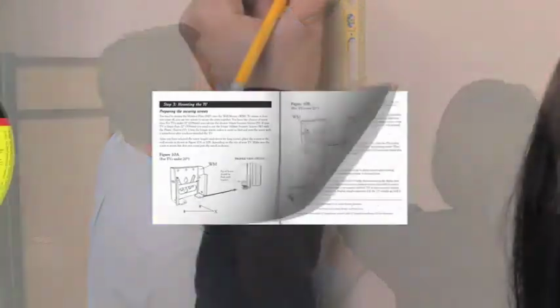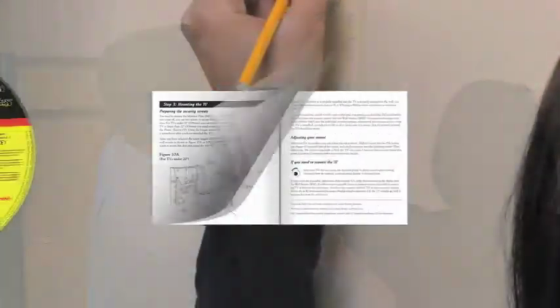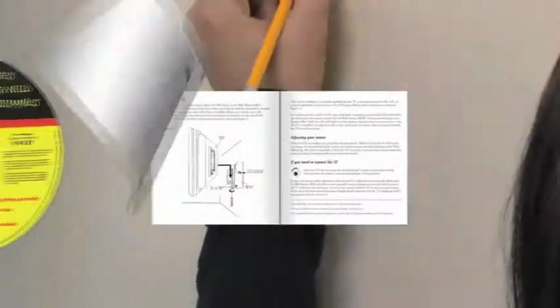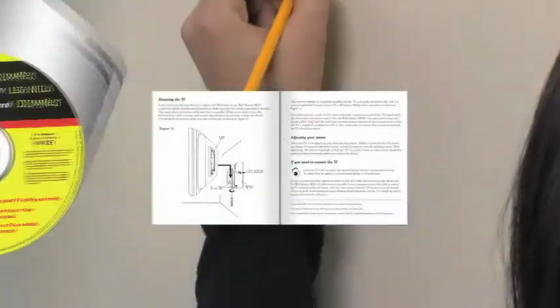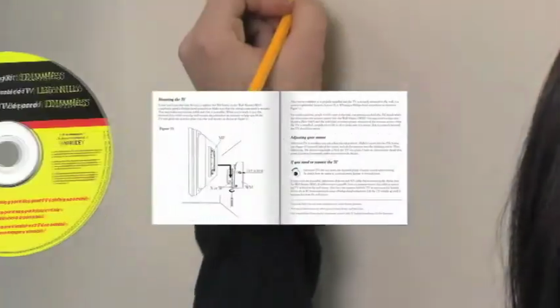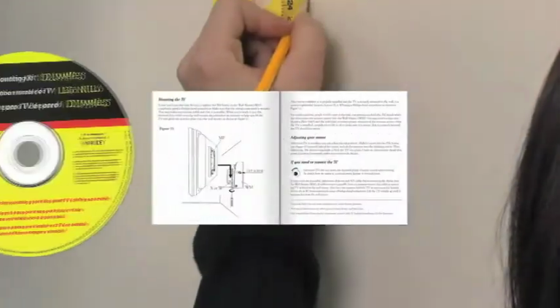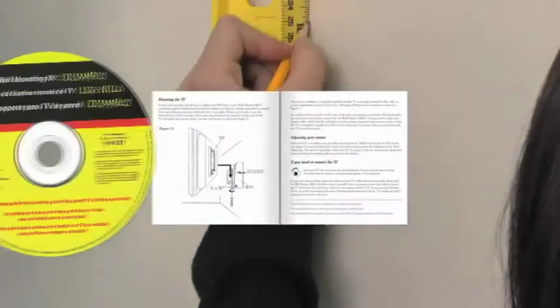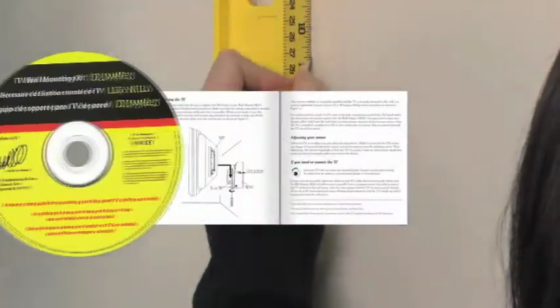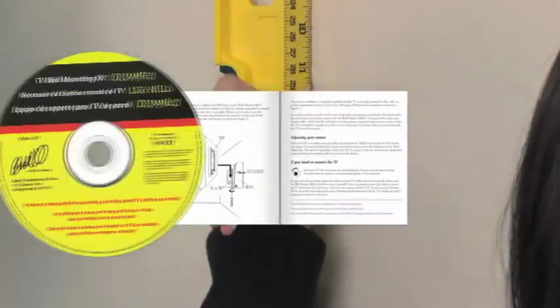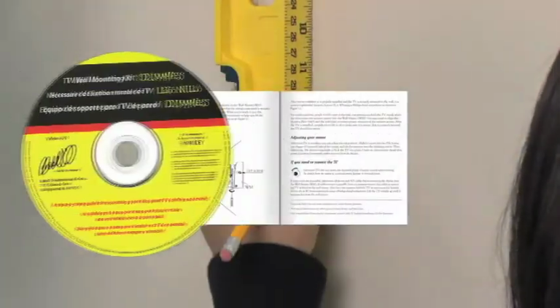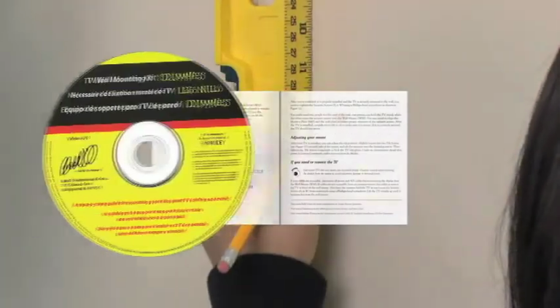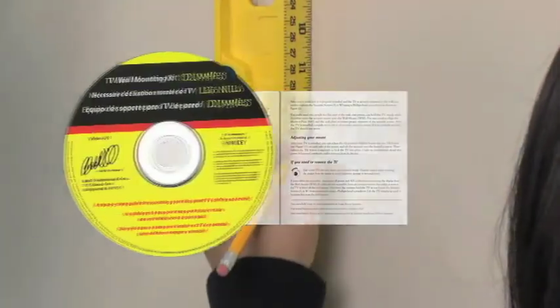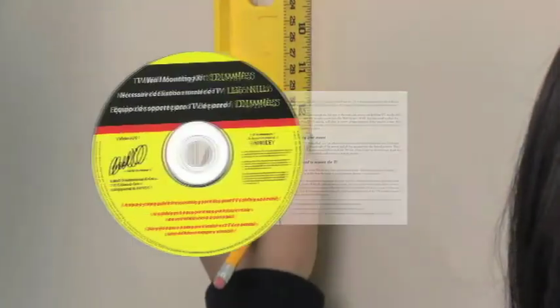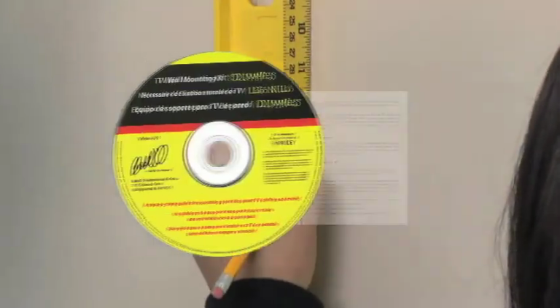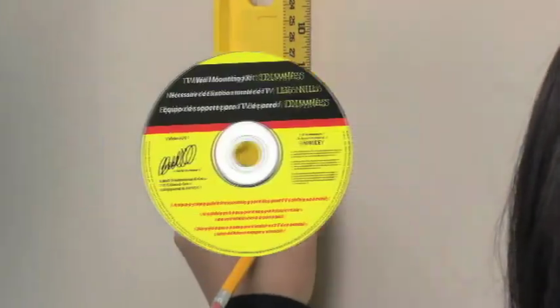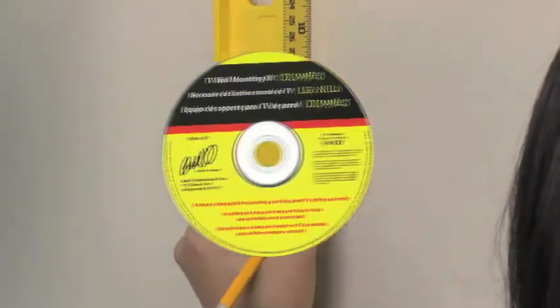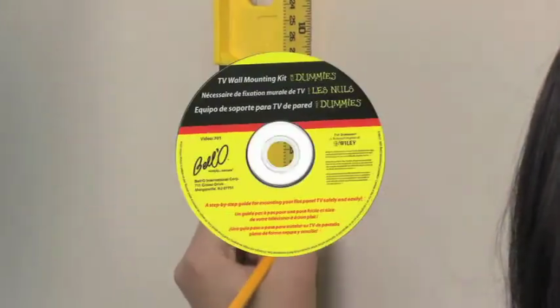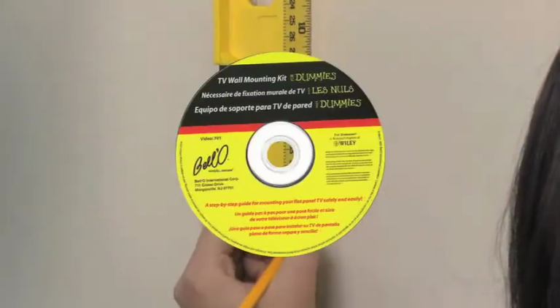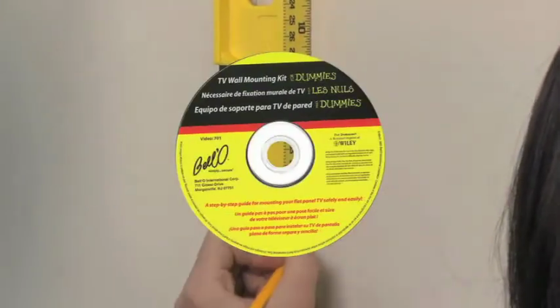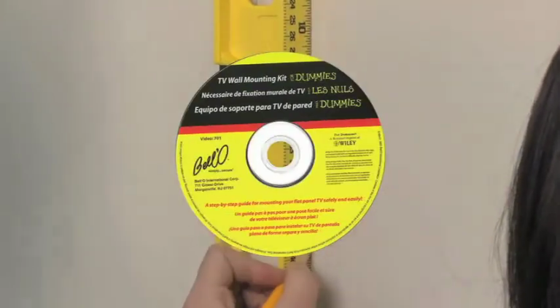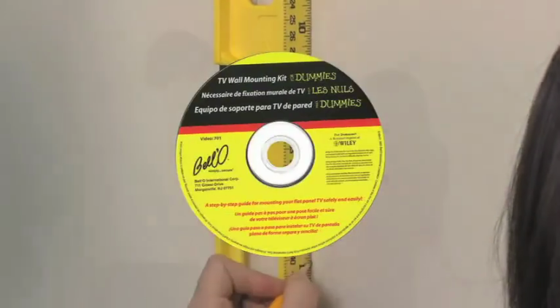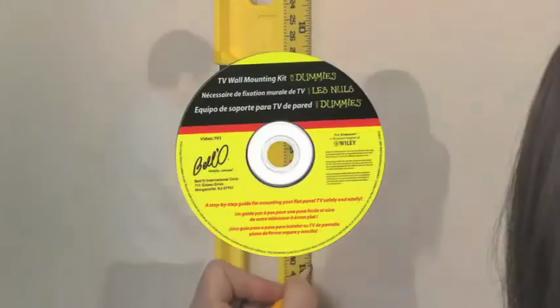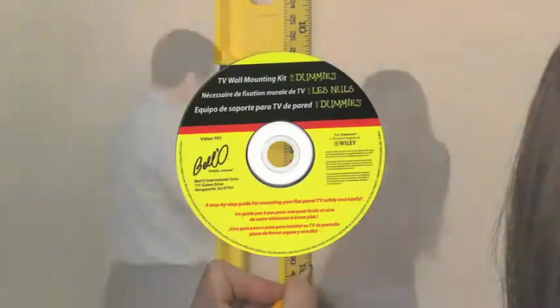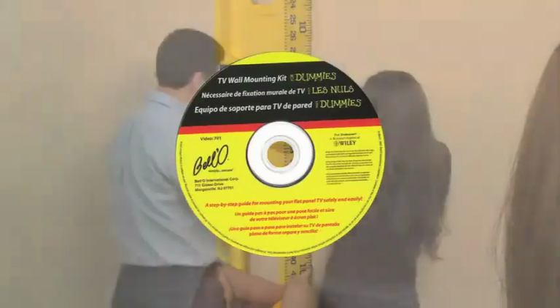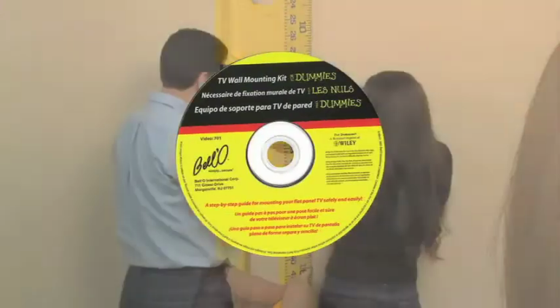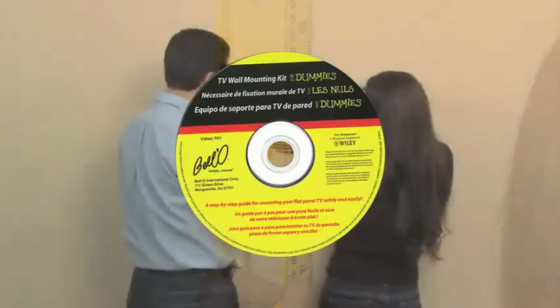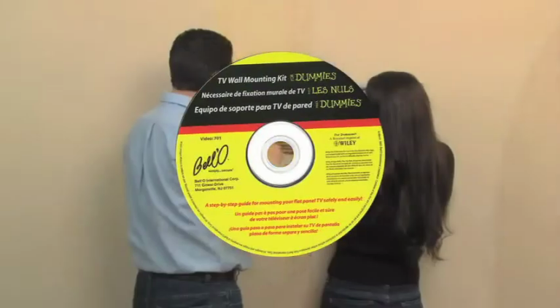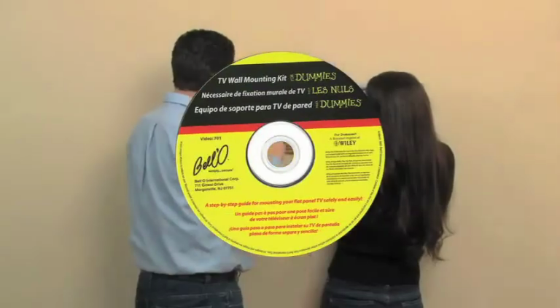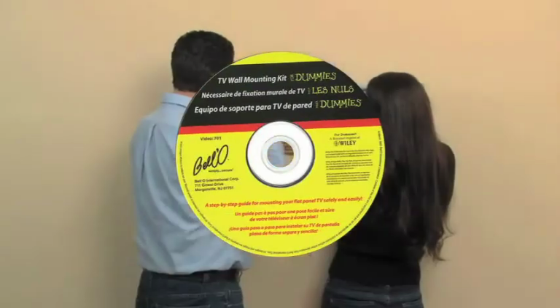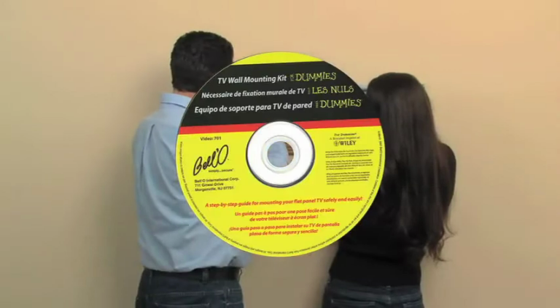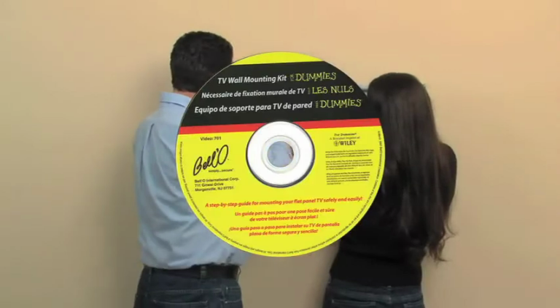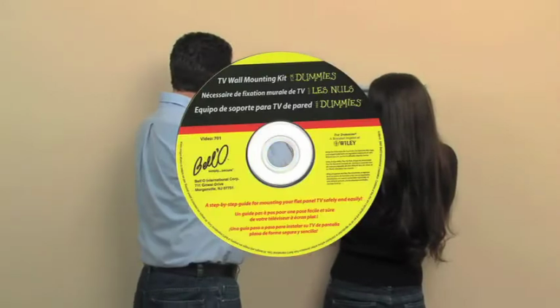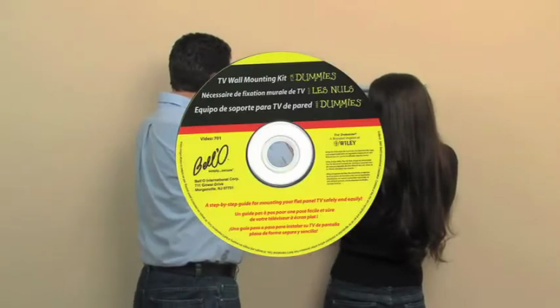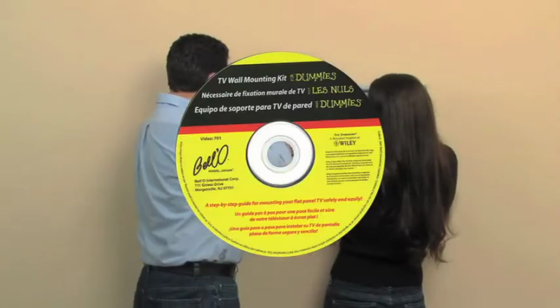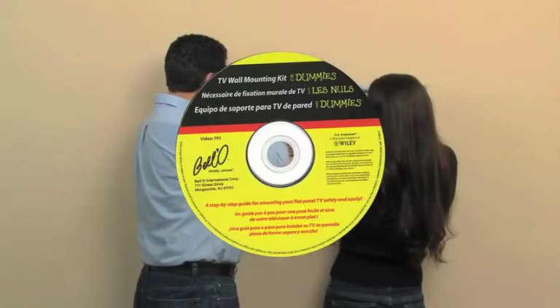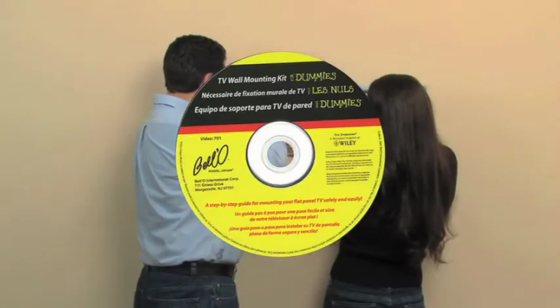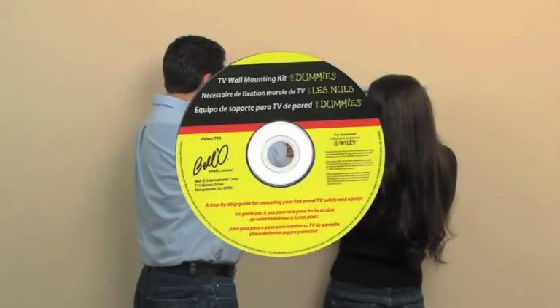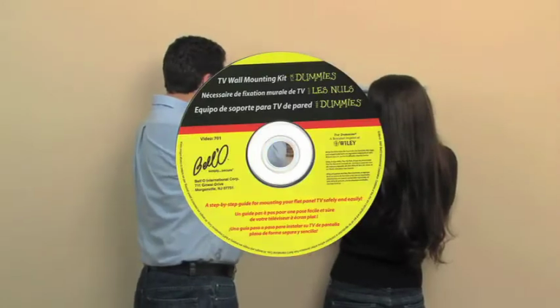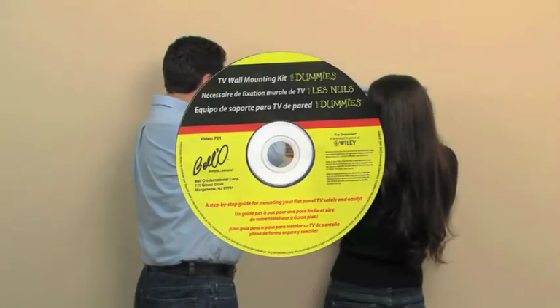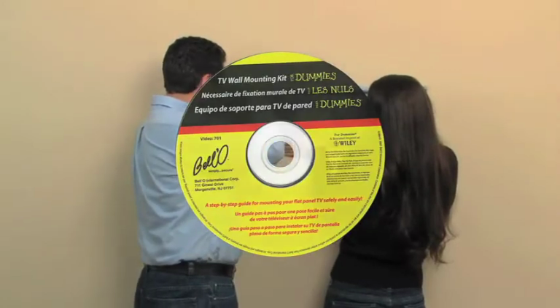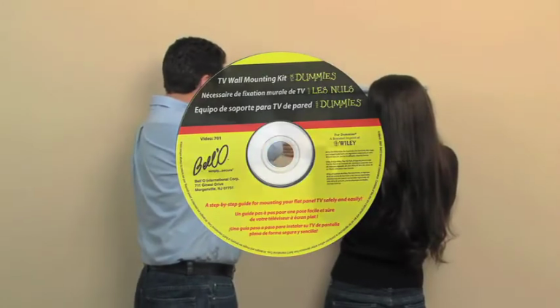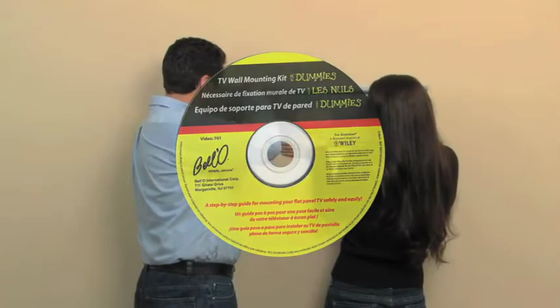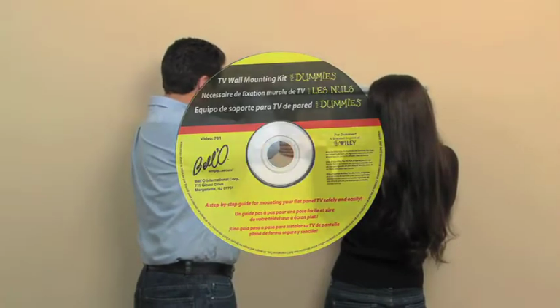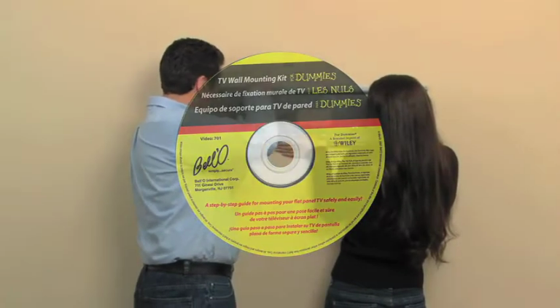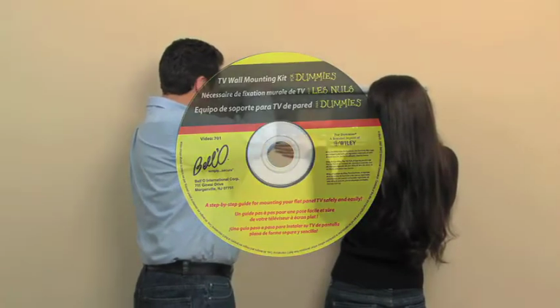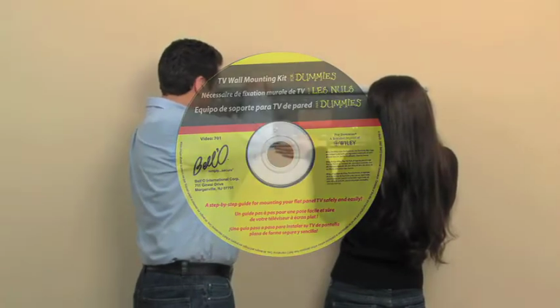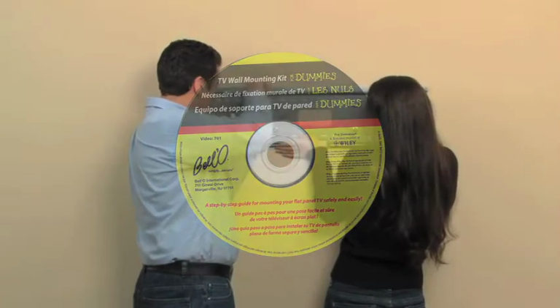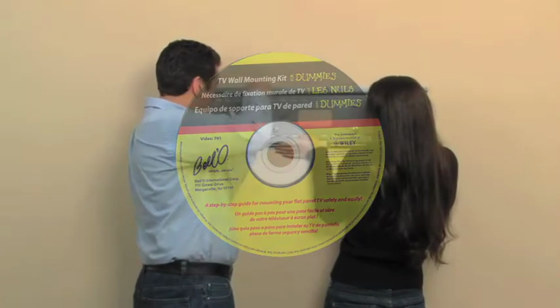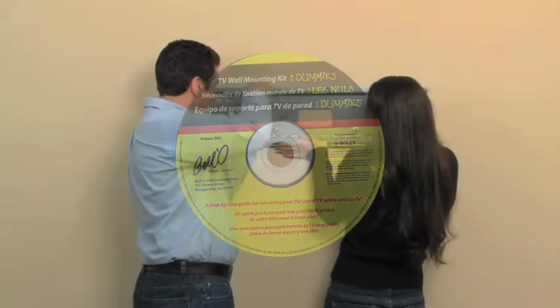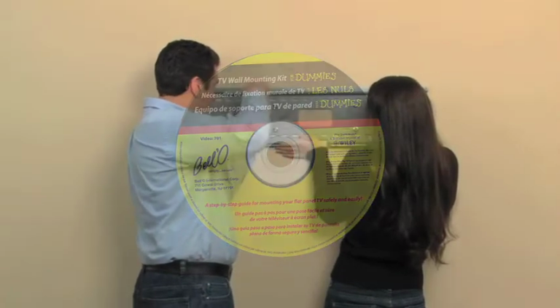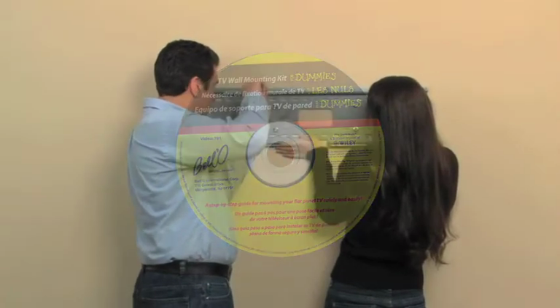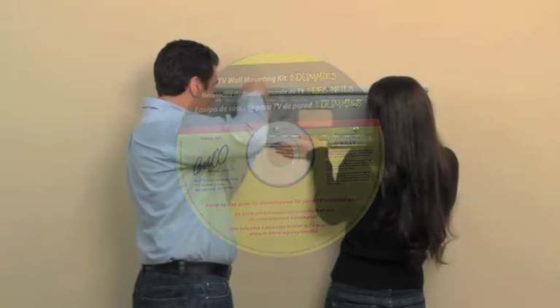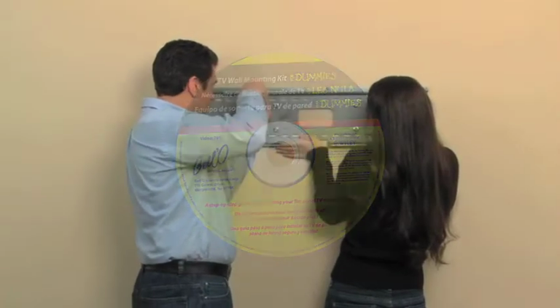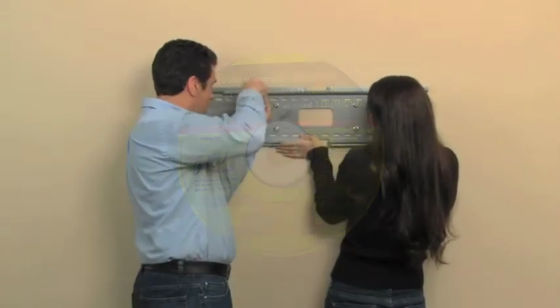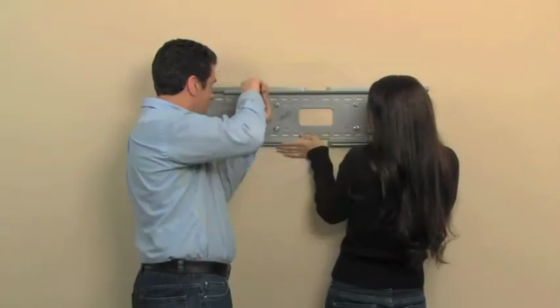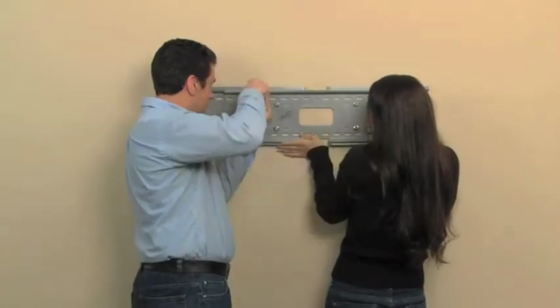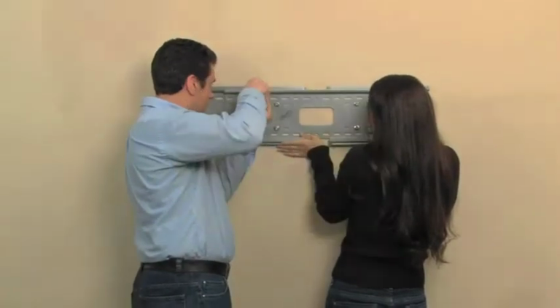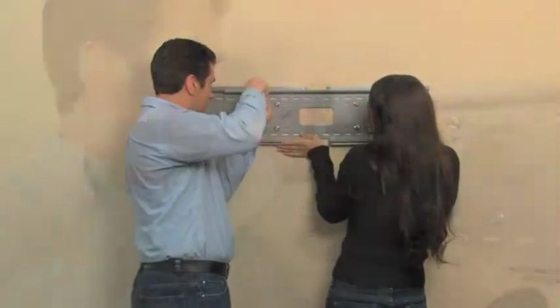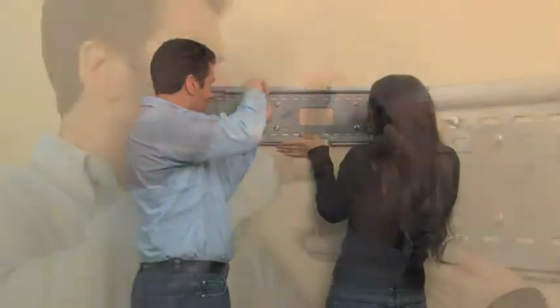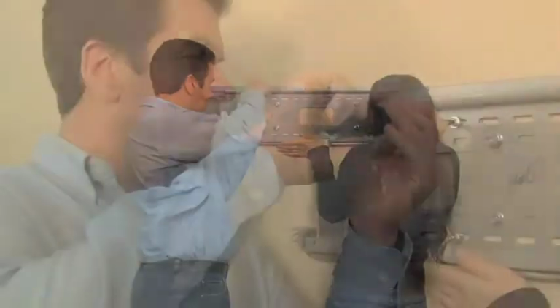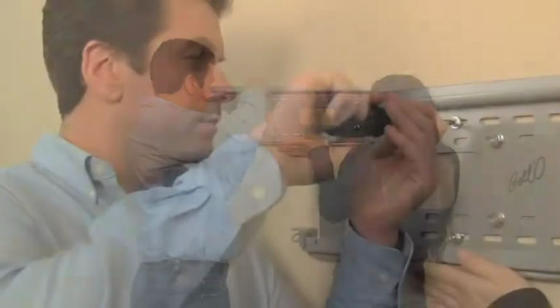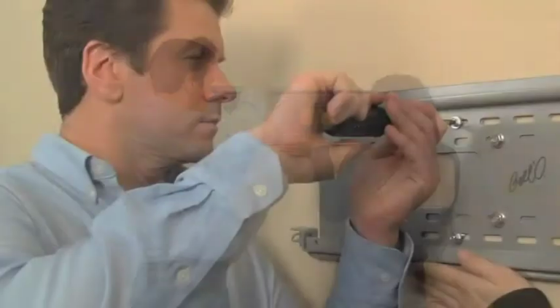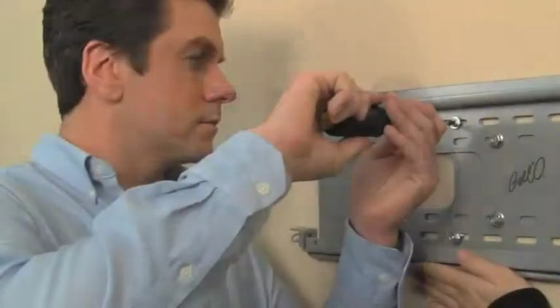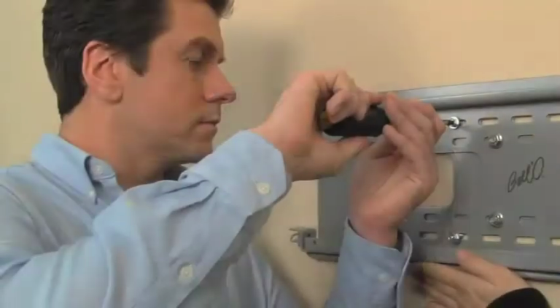The 4 Dummies Installation DVD helps bring it all together by visually demonstrating the process, step-by-step.